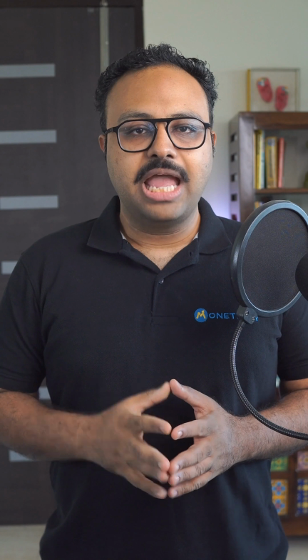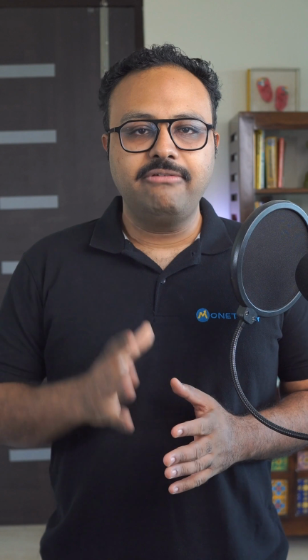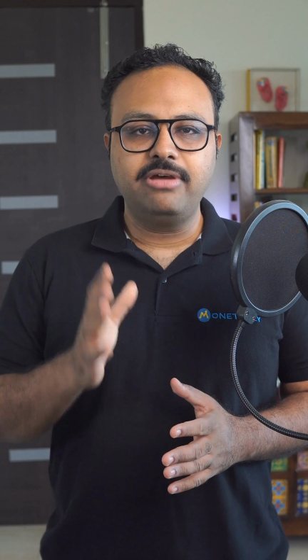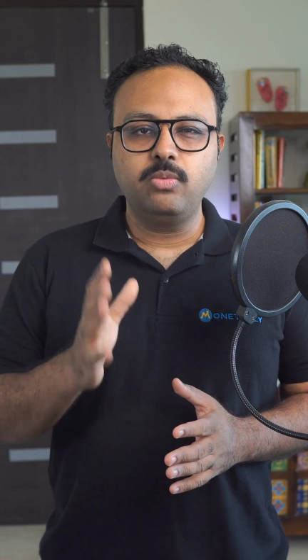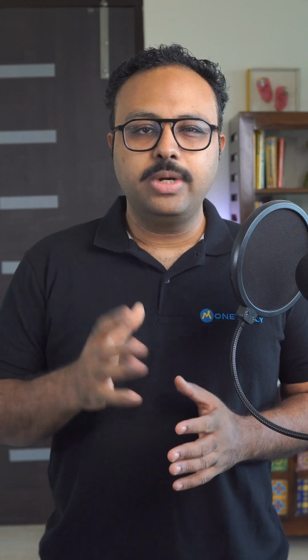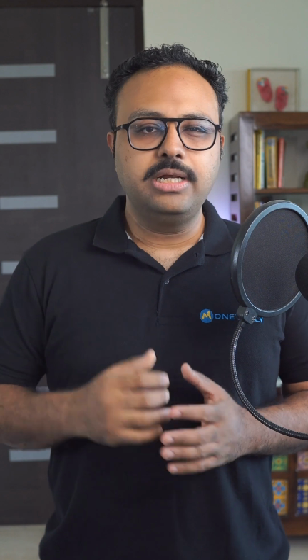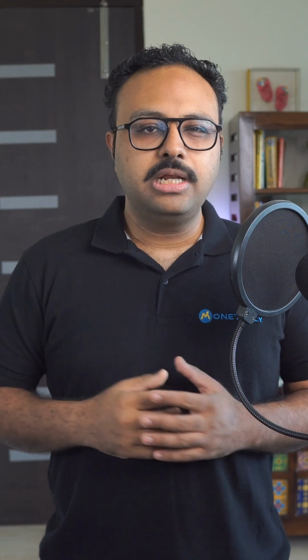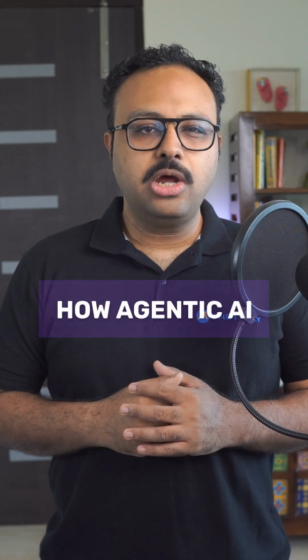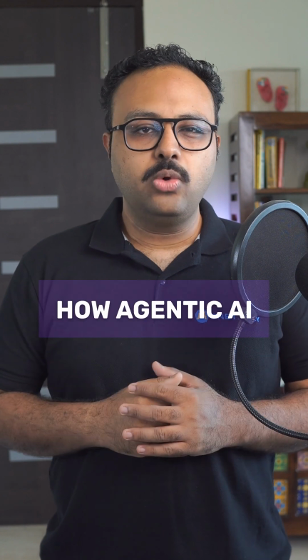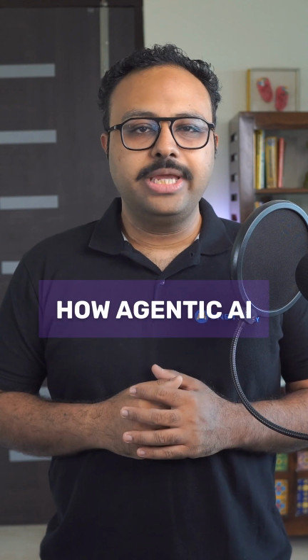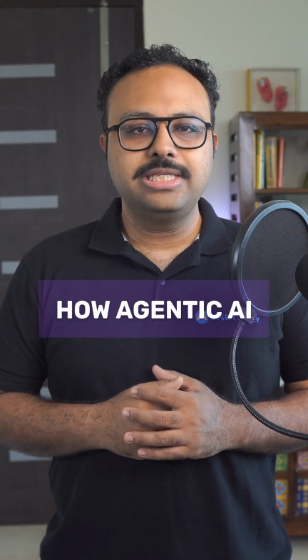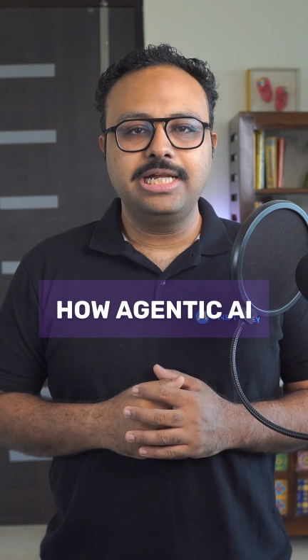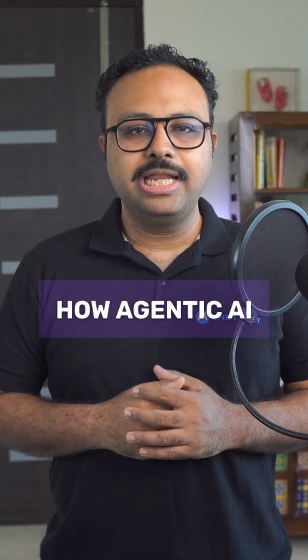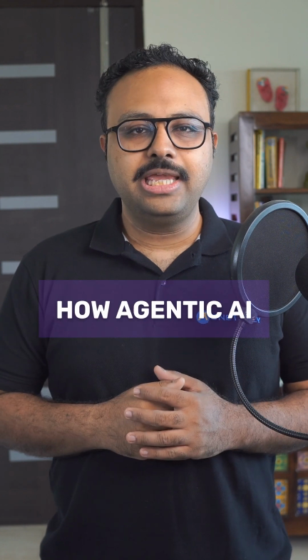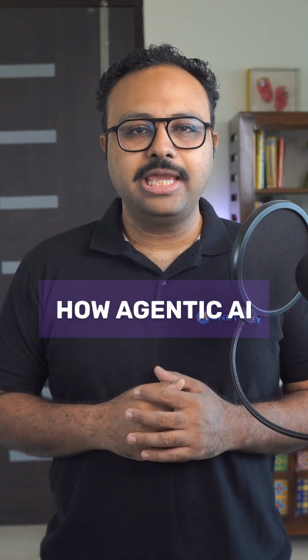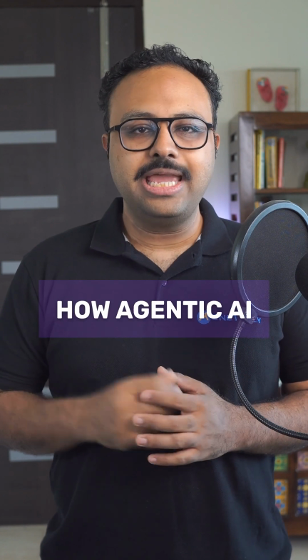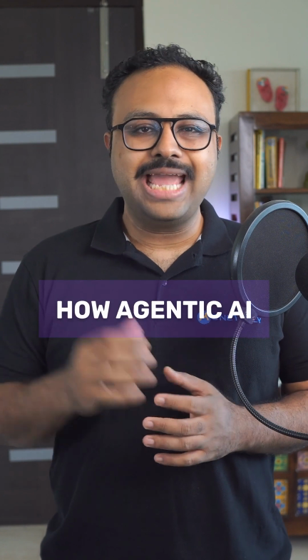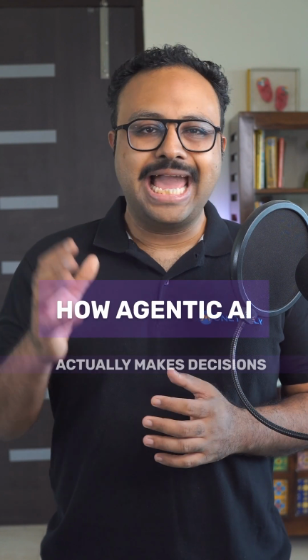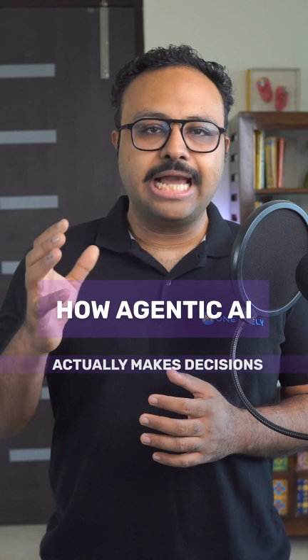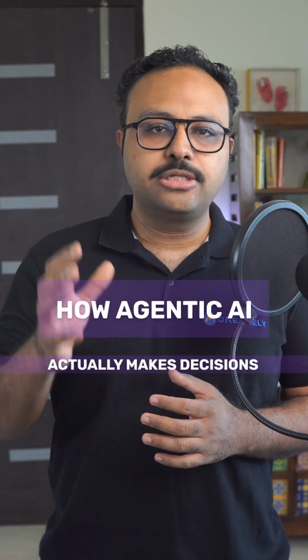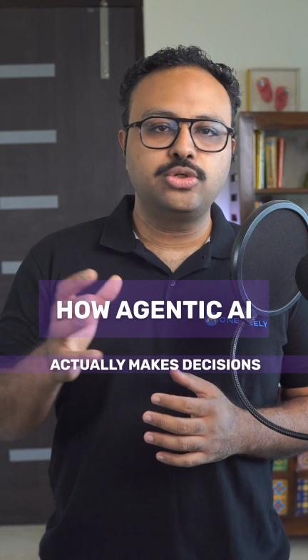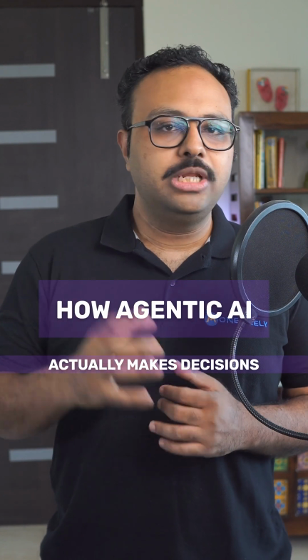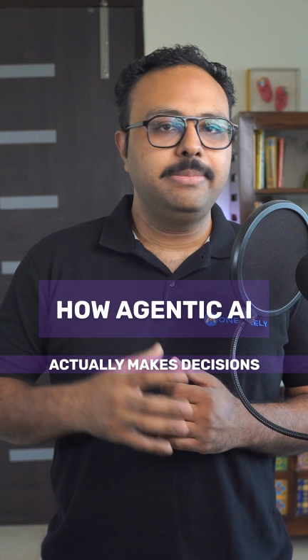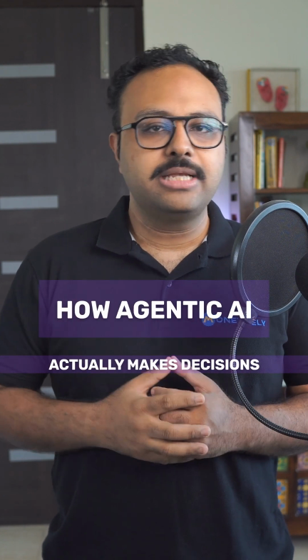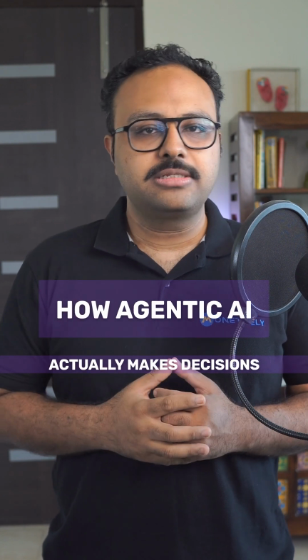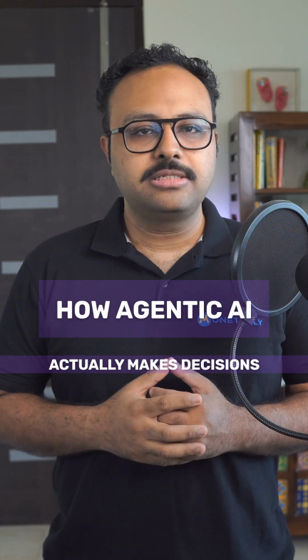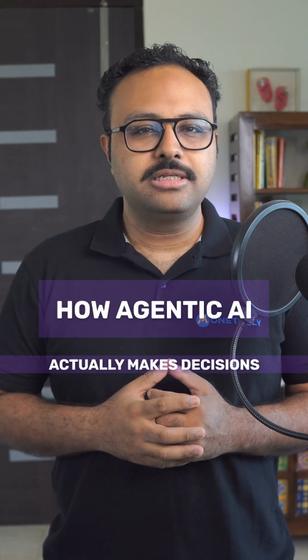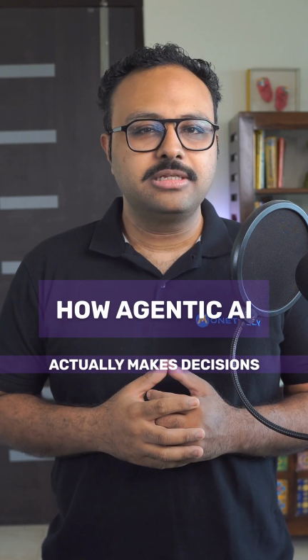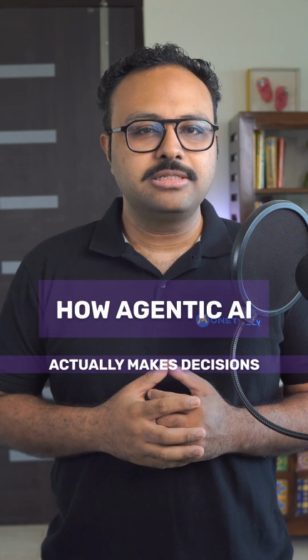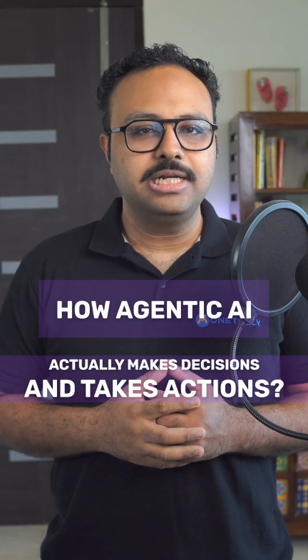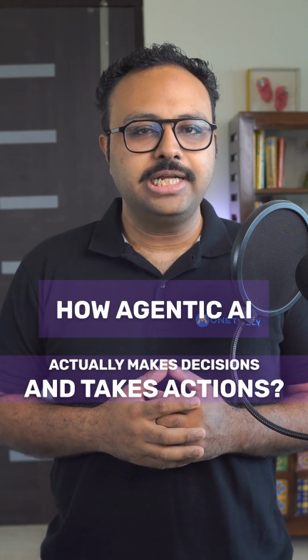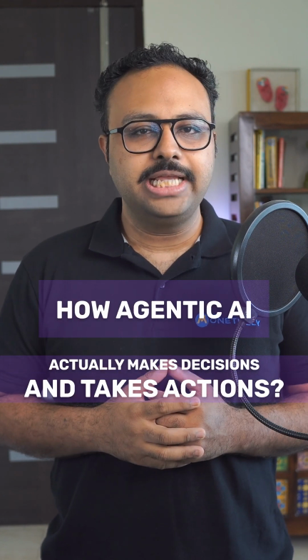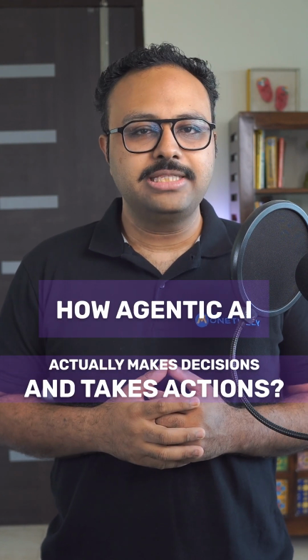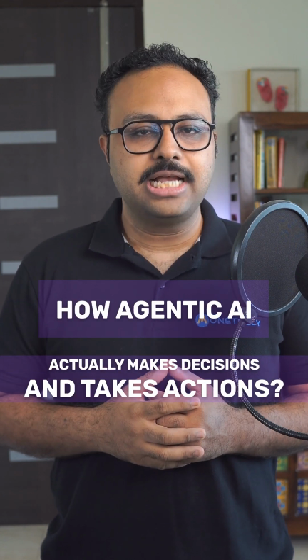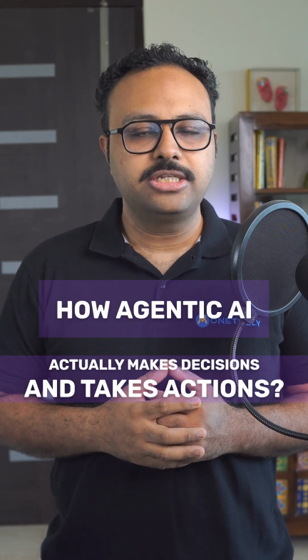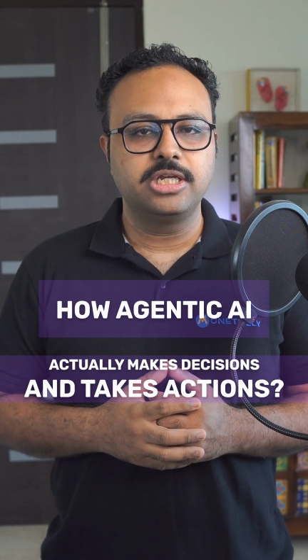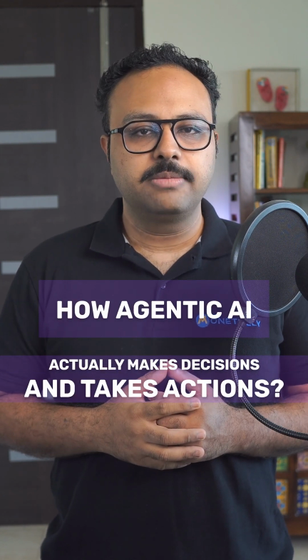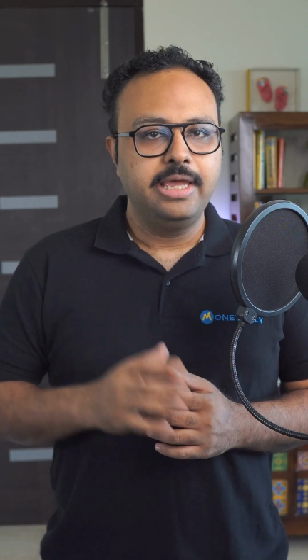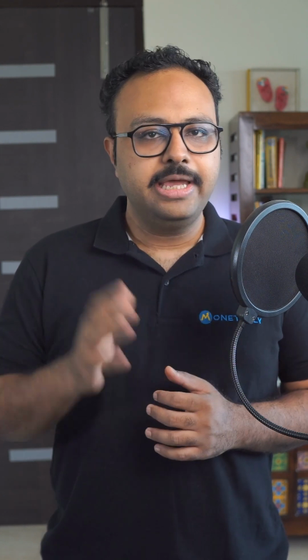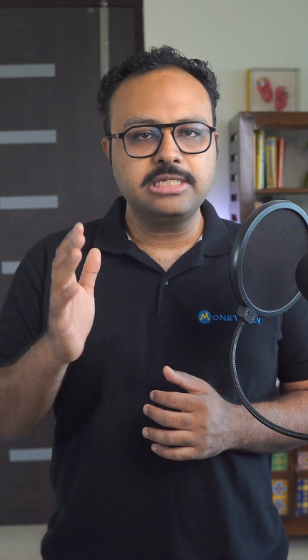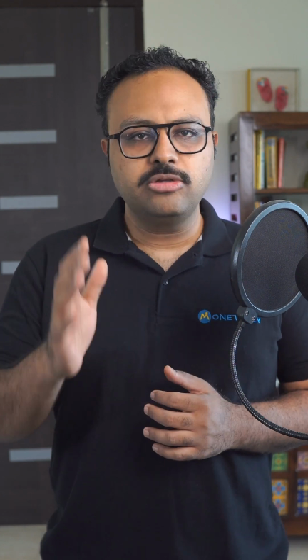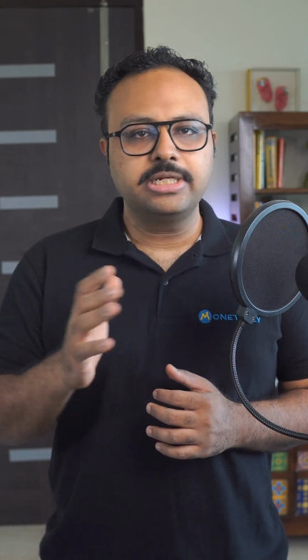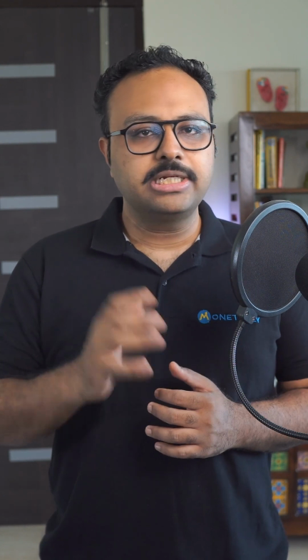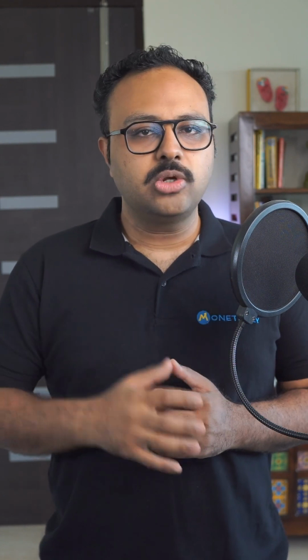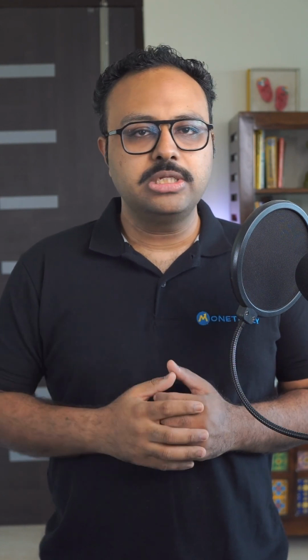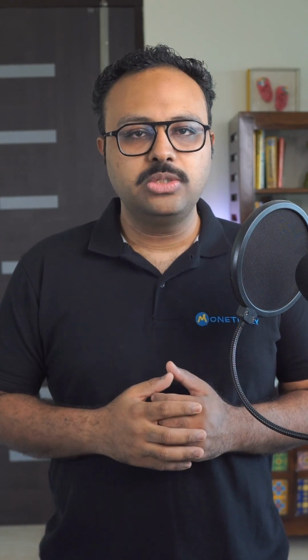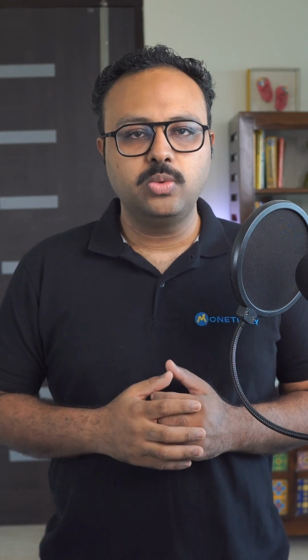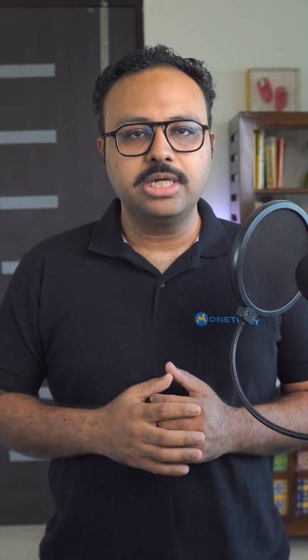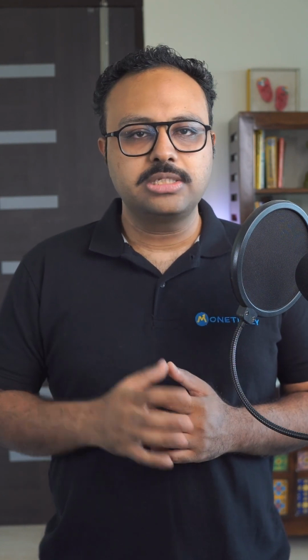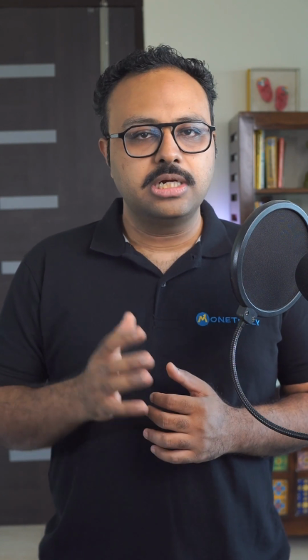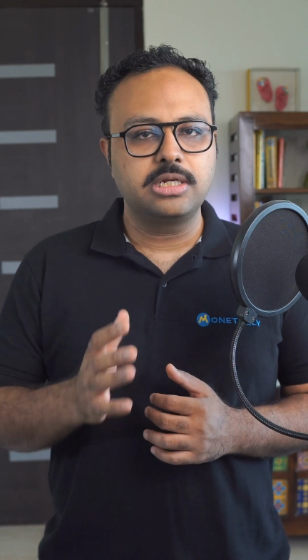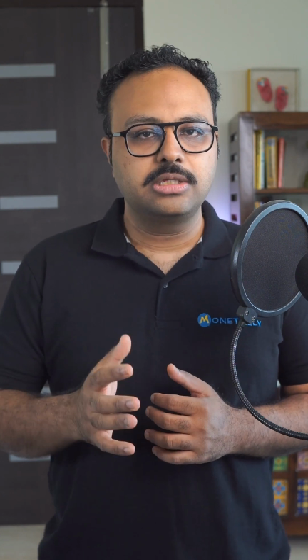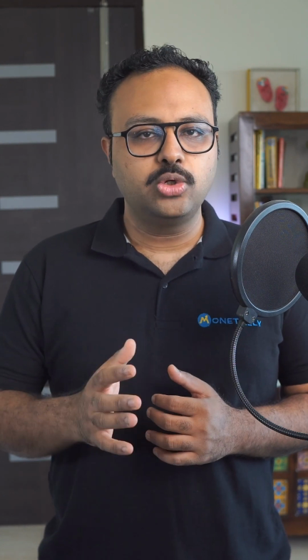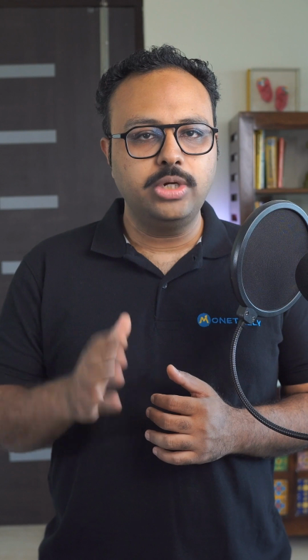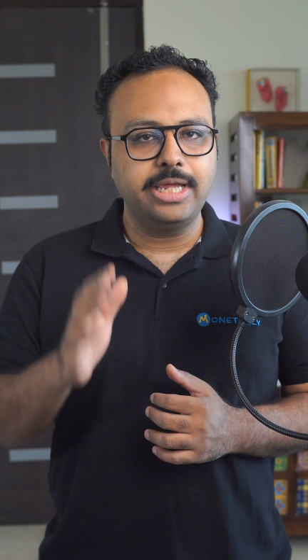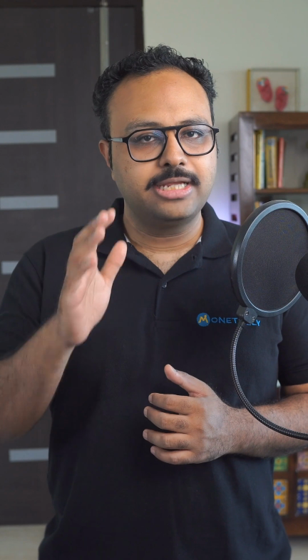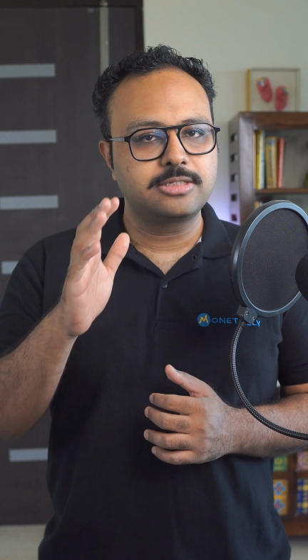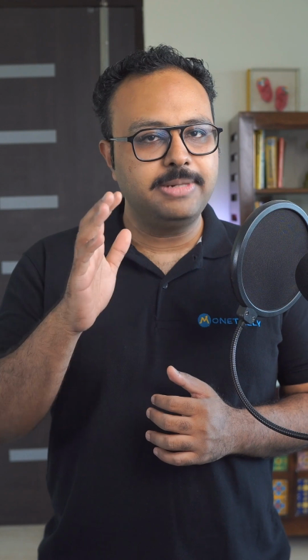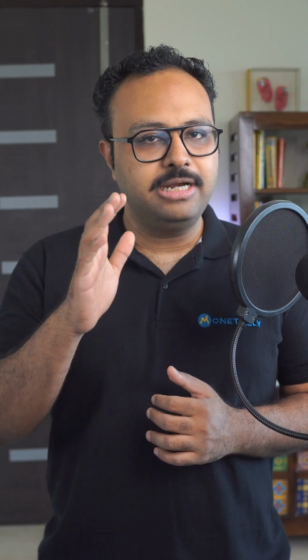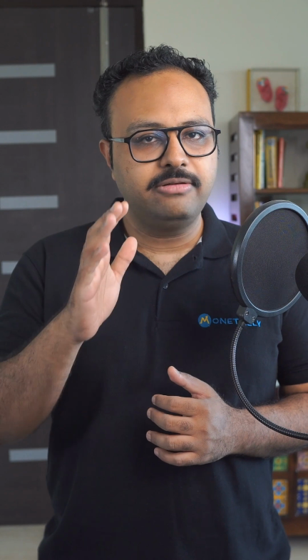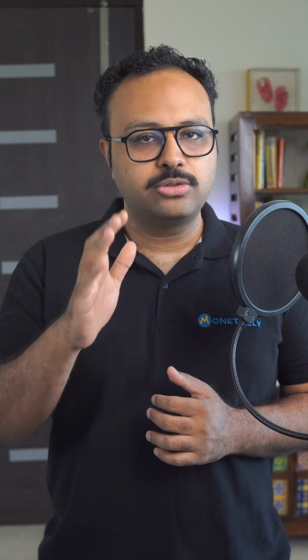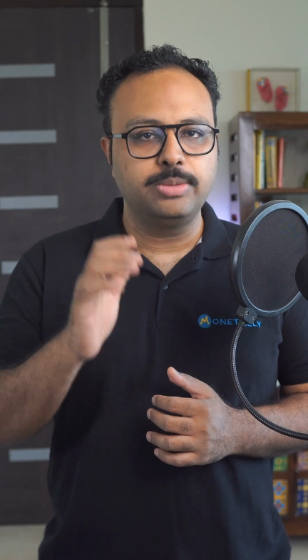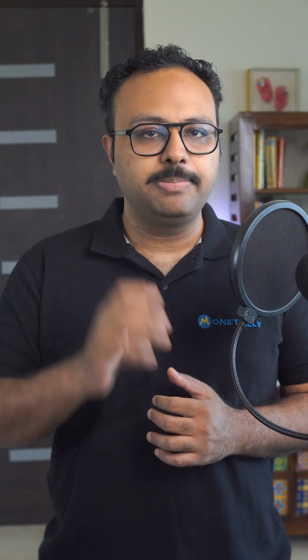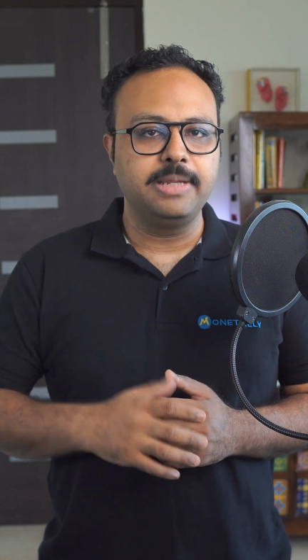Ever wonder how agentic AI actually makes decisions and takes action? Here's how the technology works under the hood, explained simply.